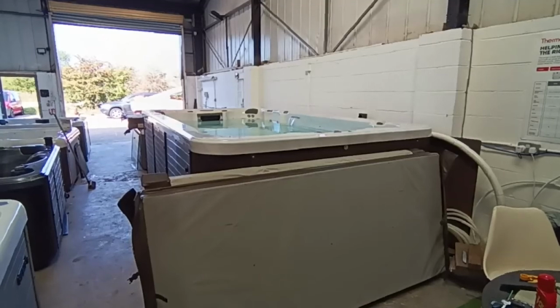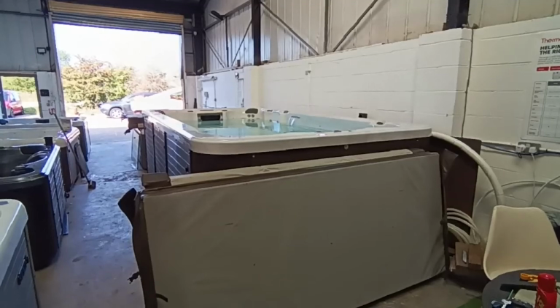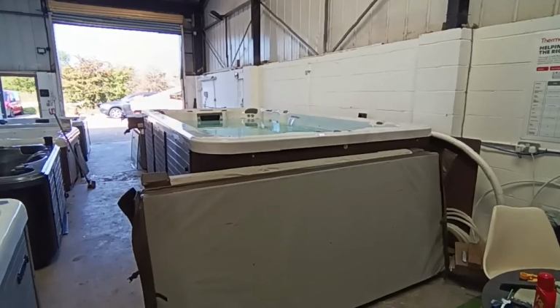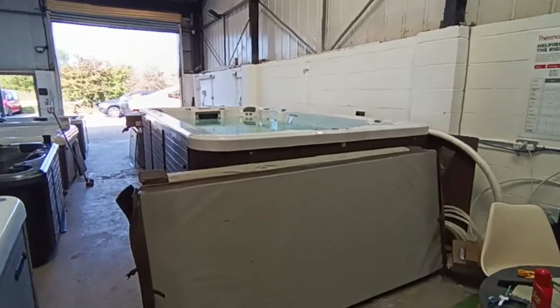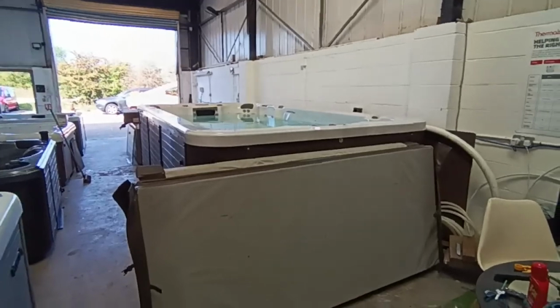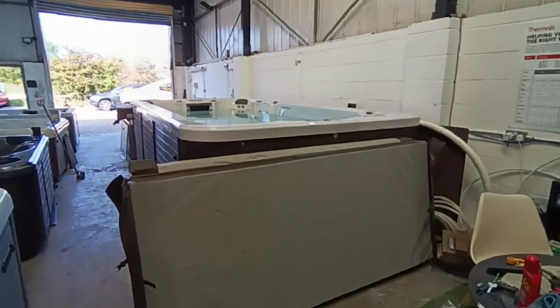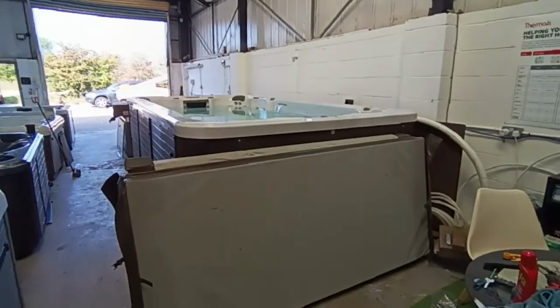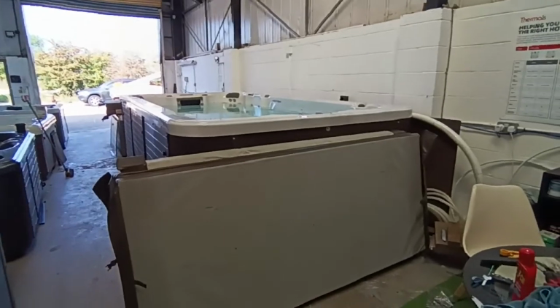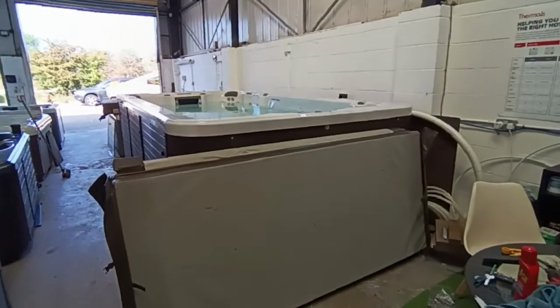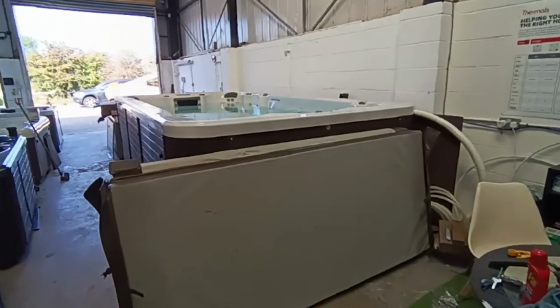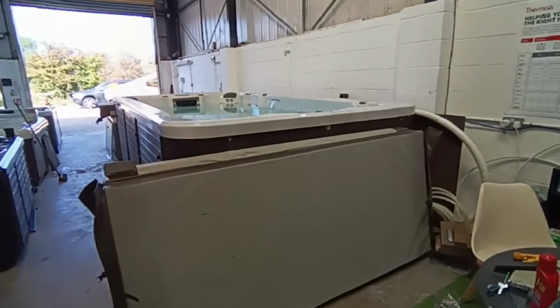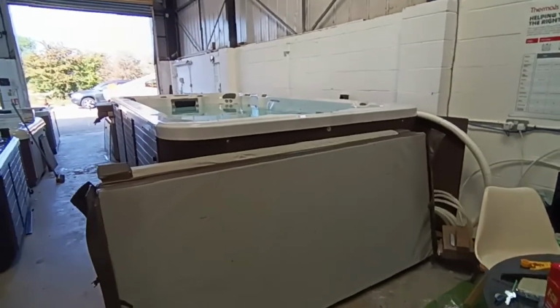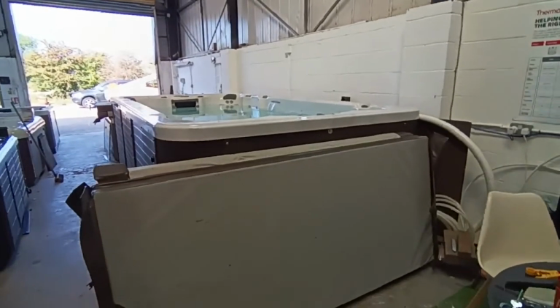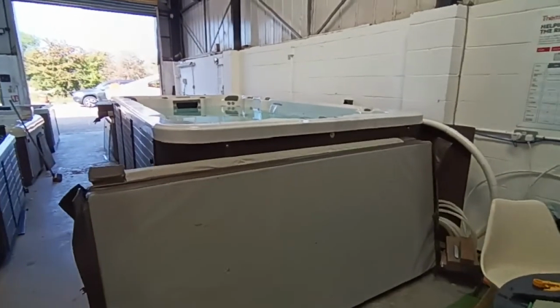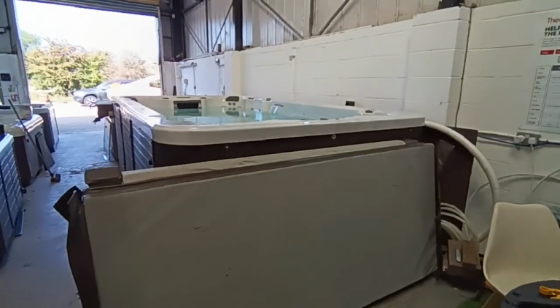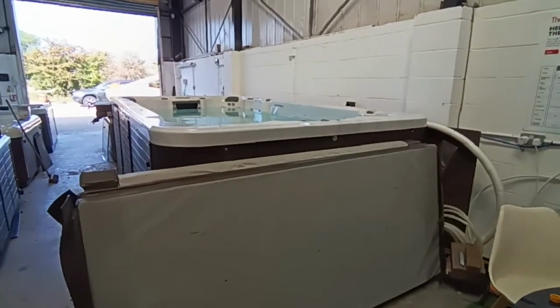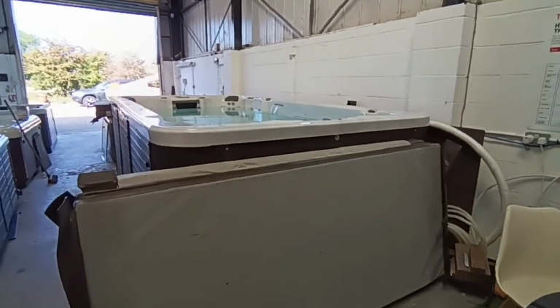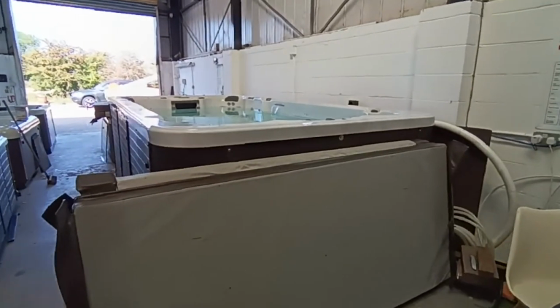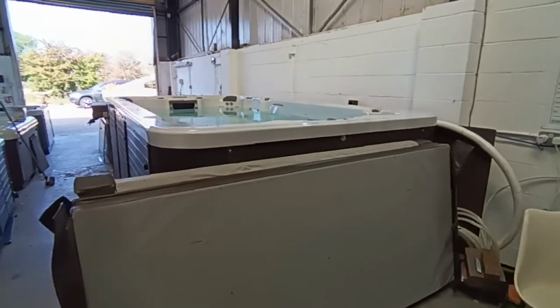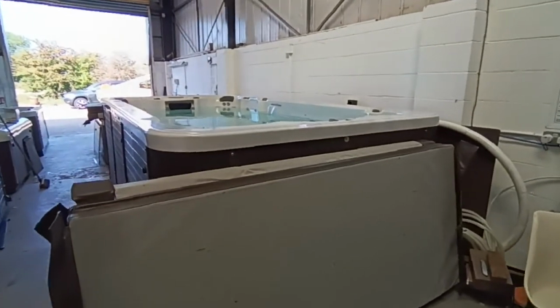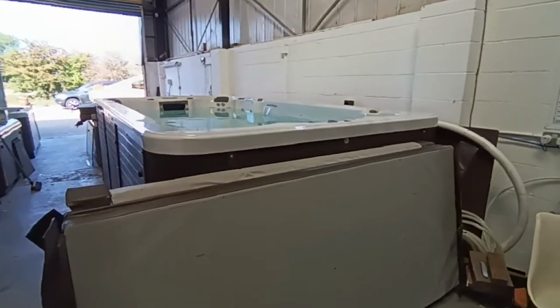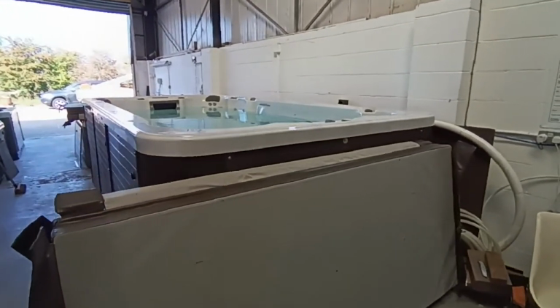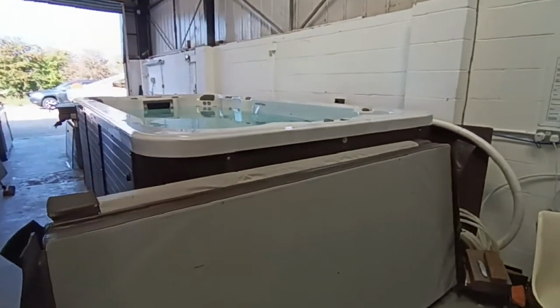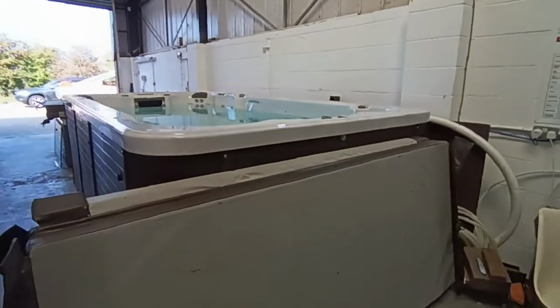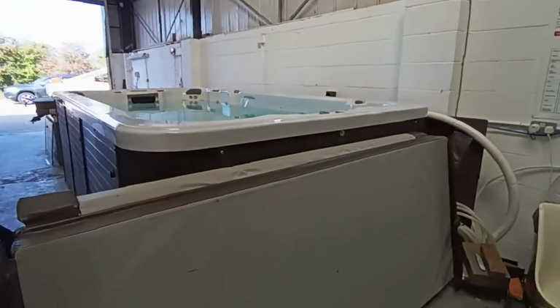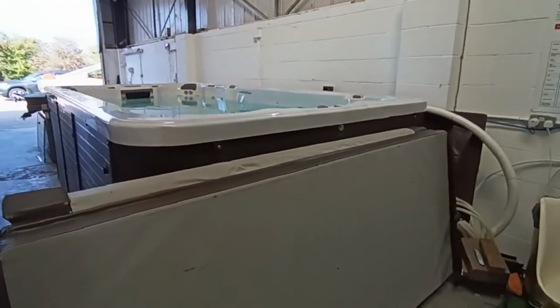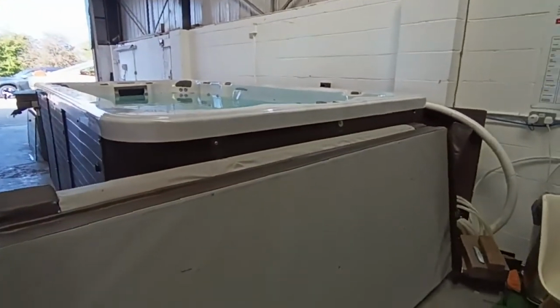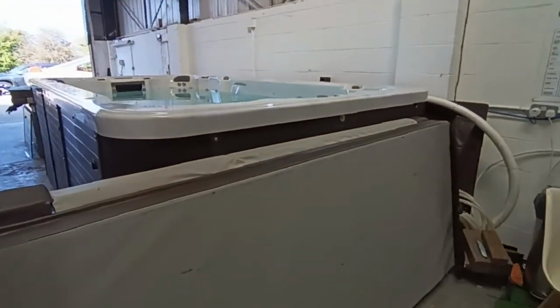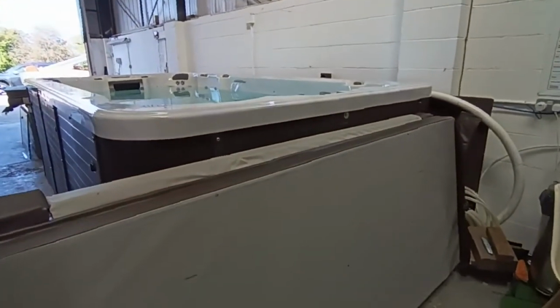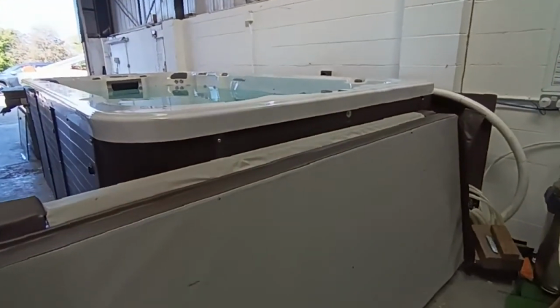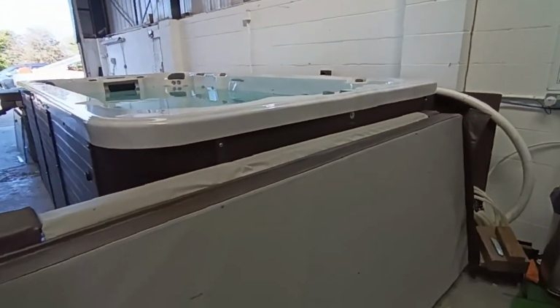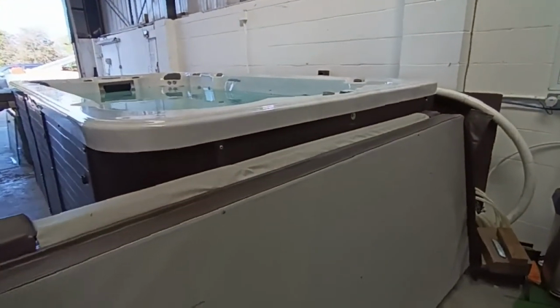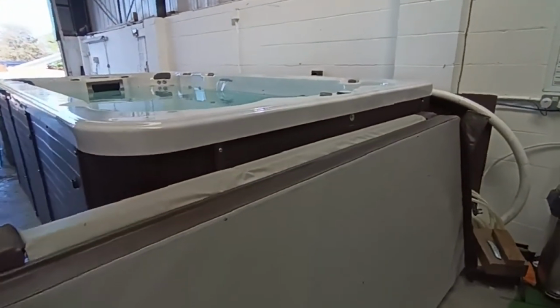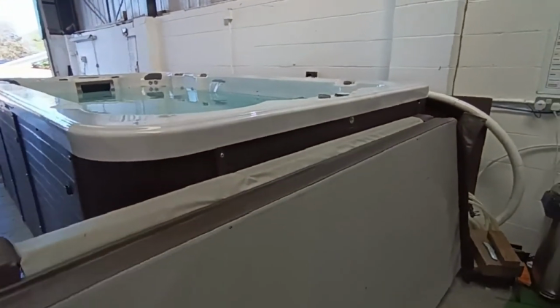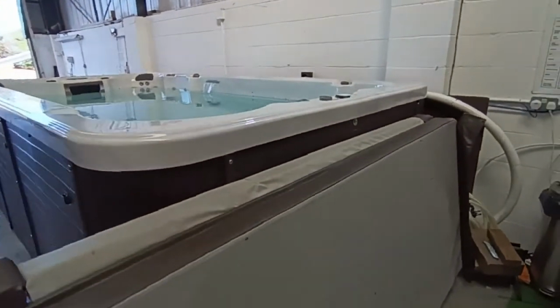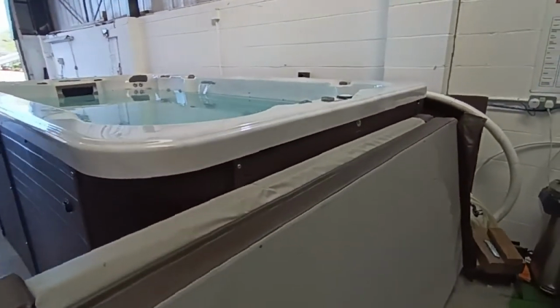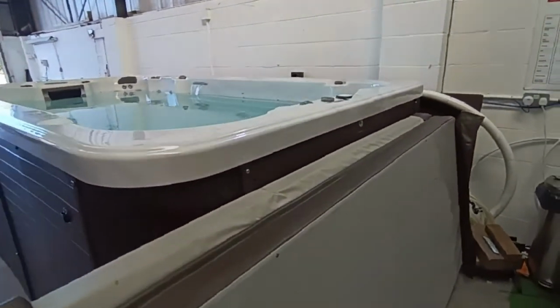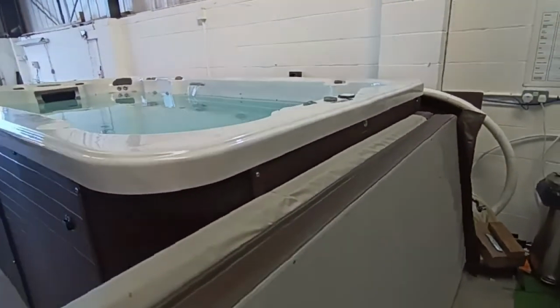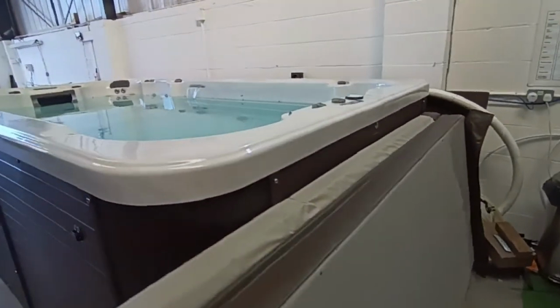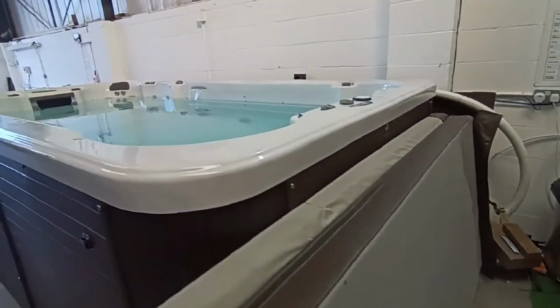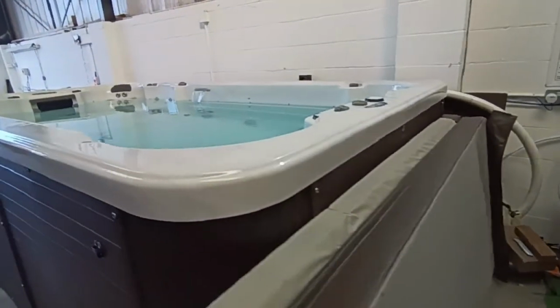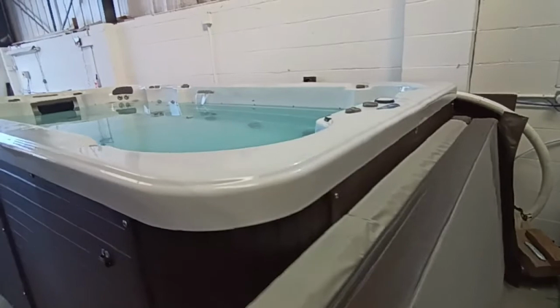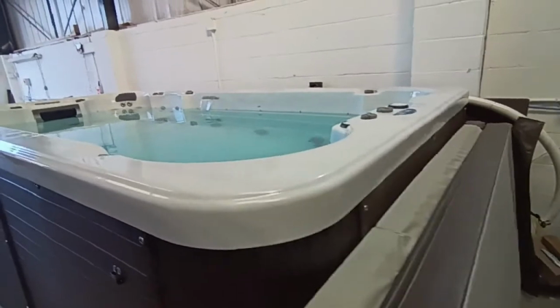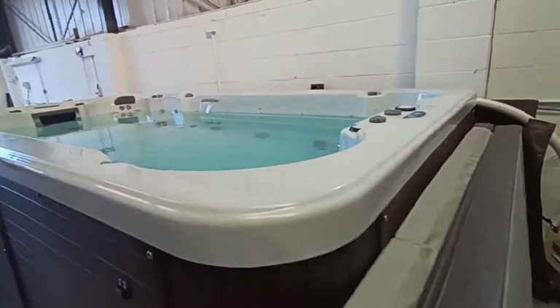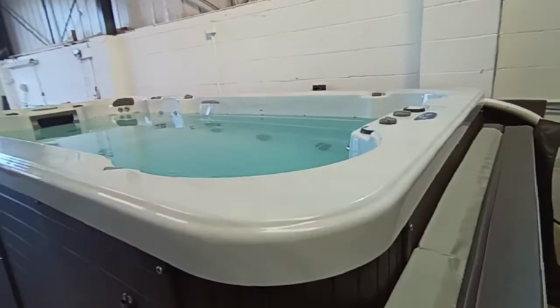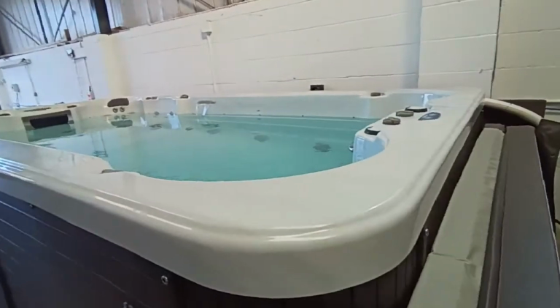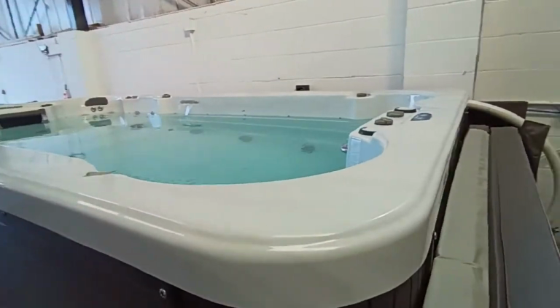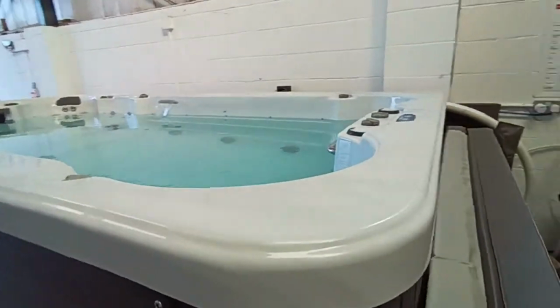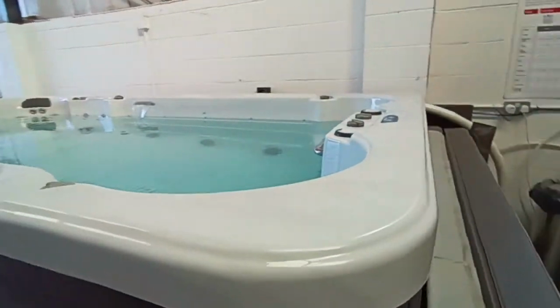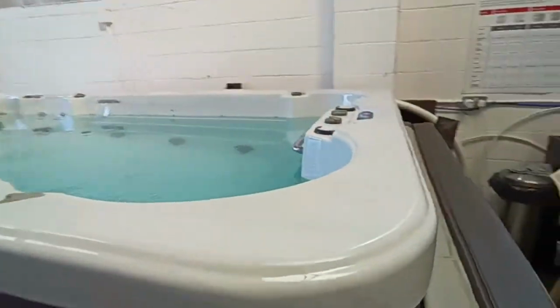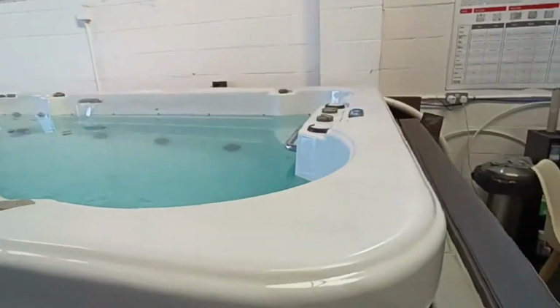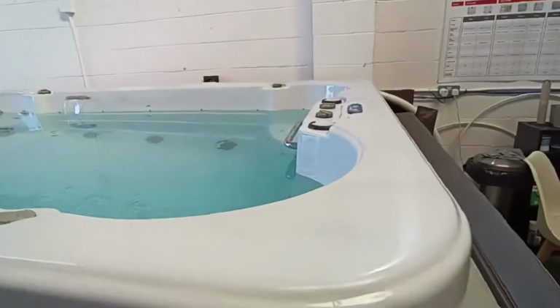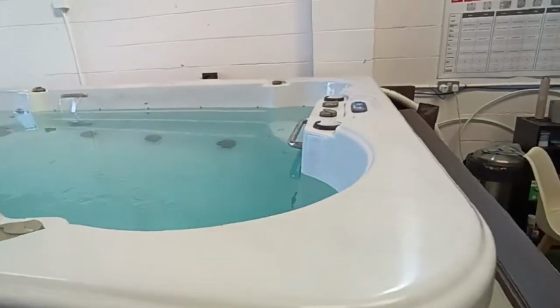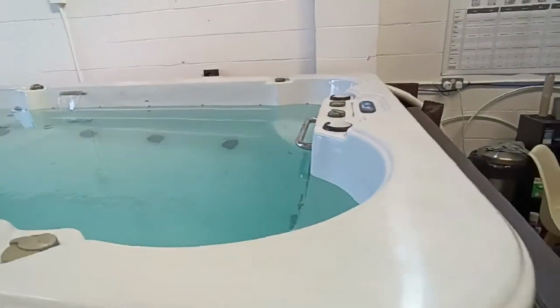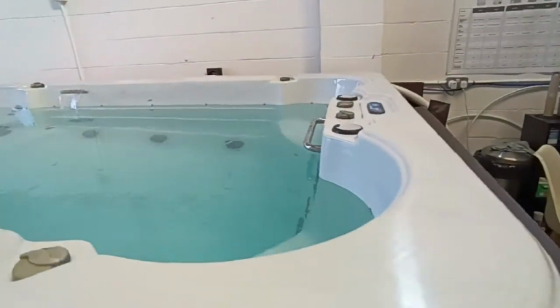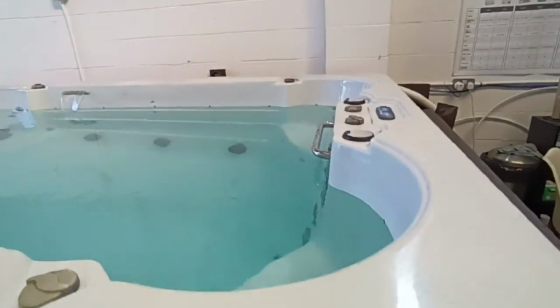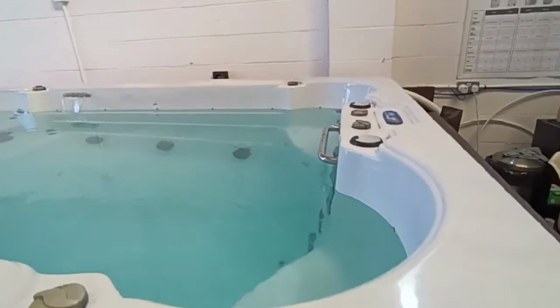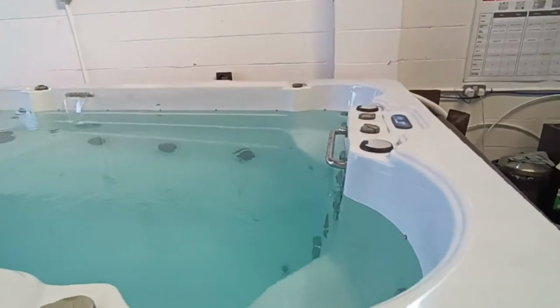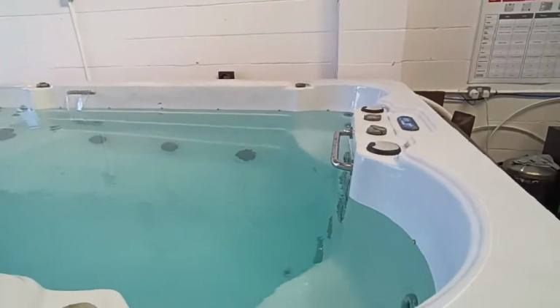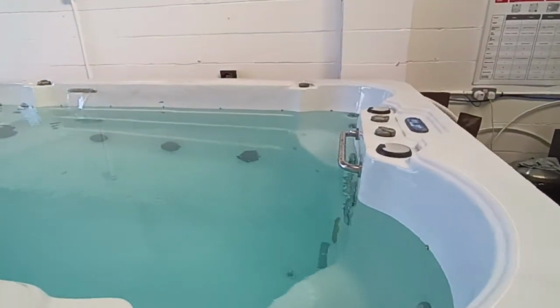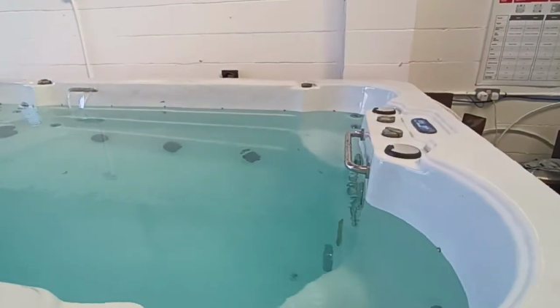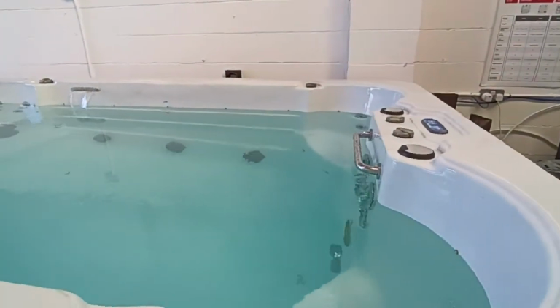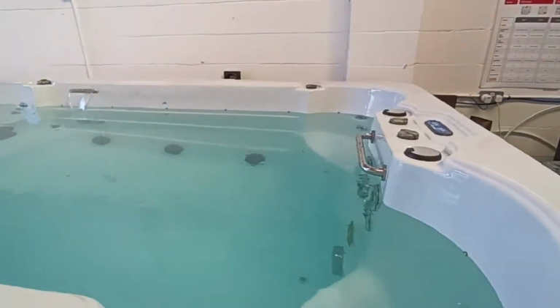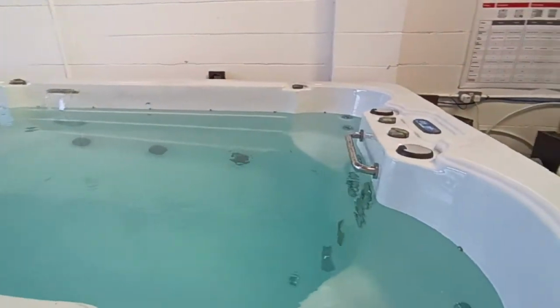Hi Simon, so this is video two. We'll take the covers off now so you can have a look at the swim spa.